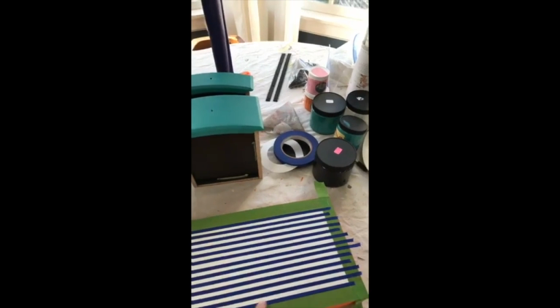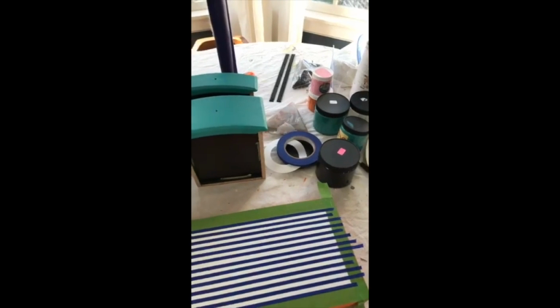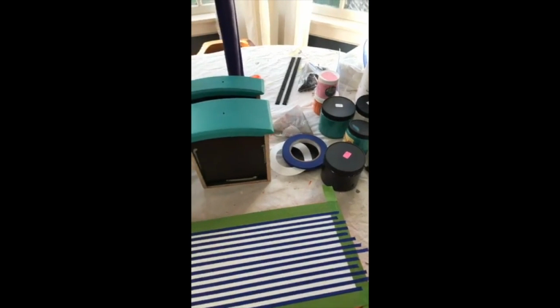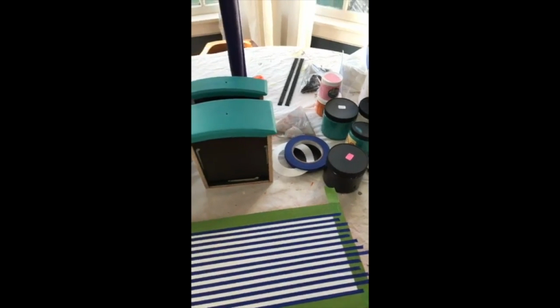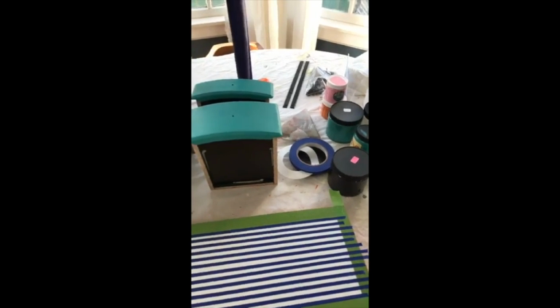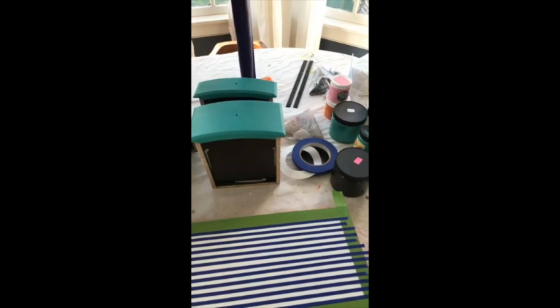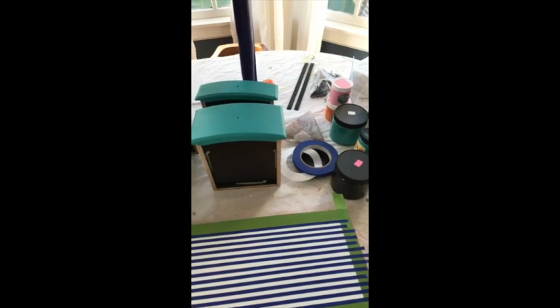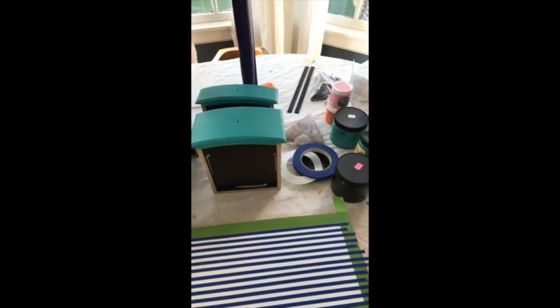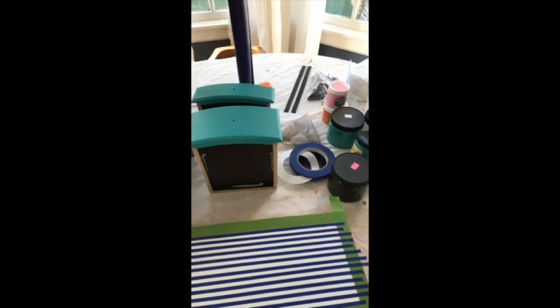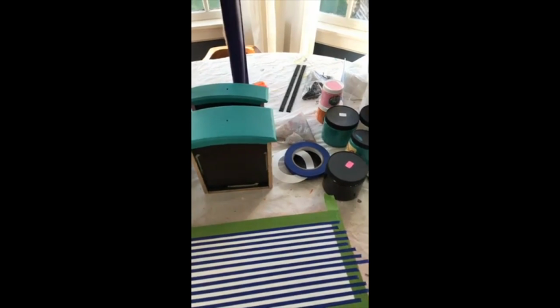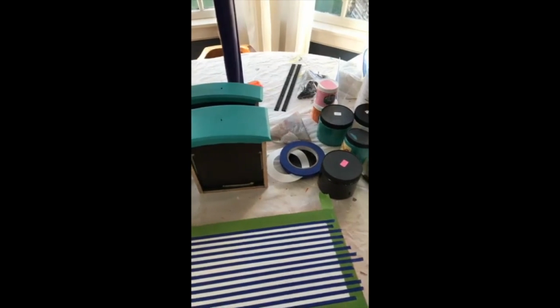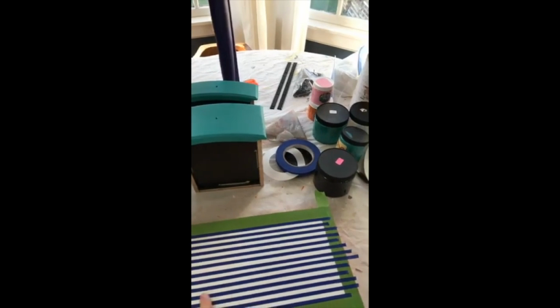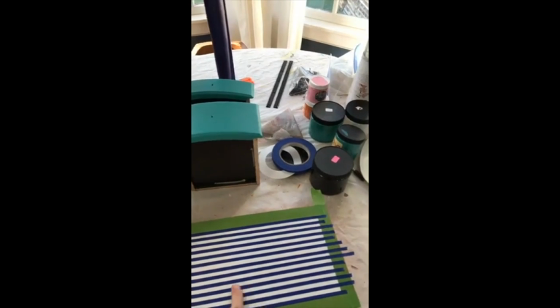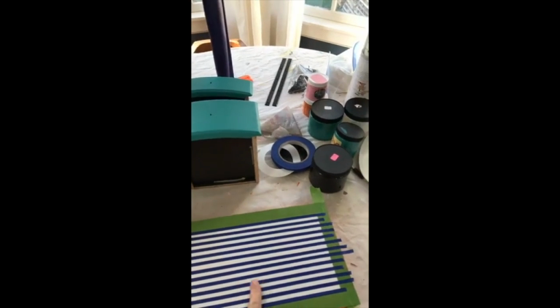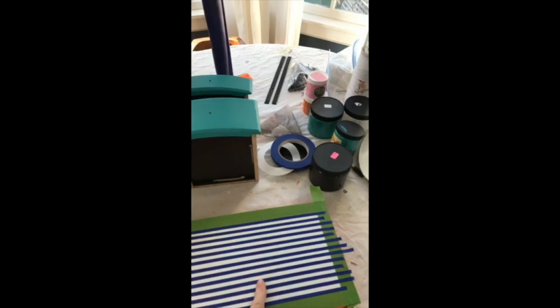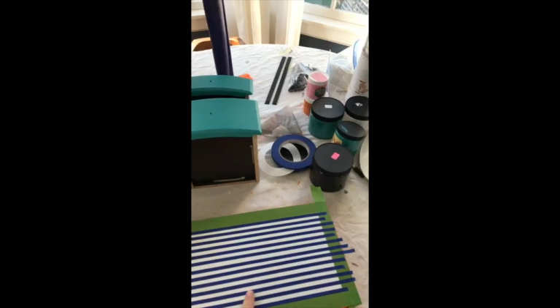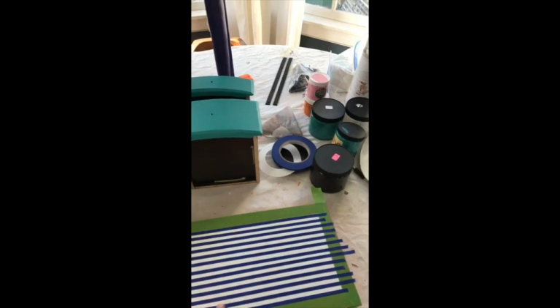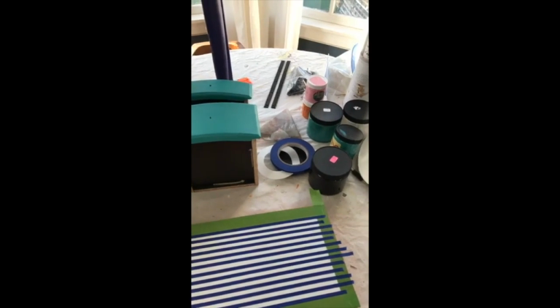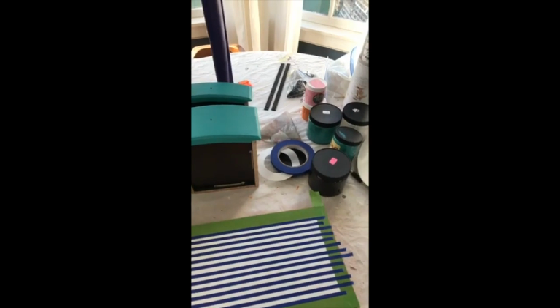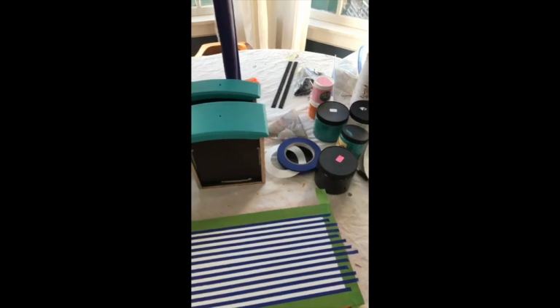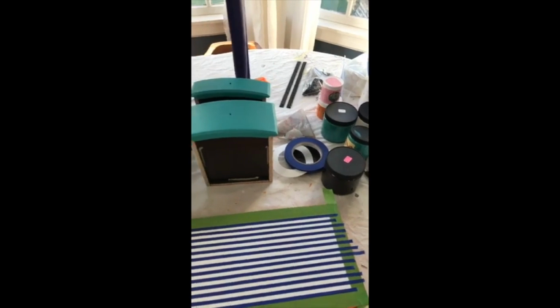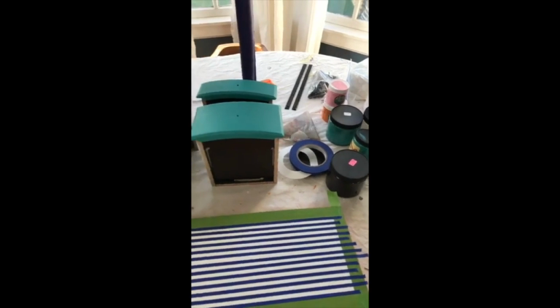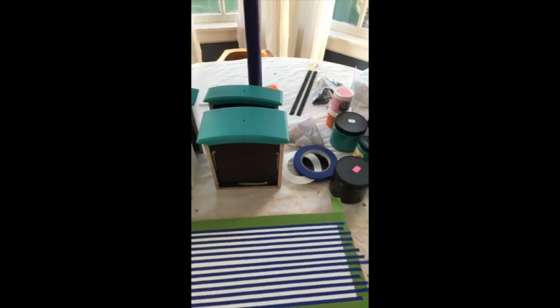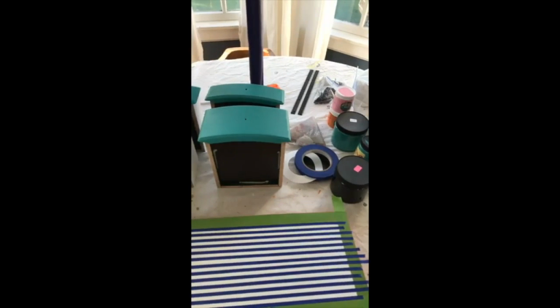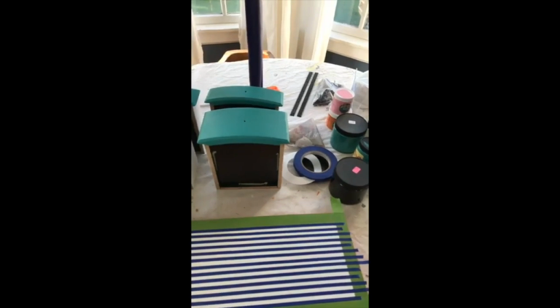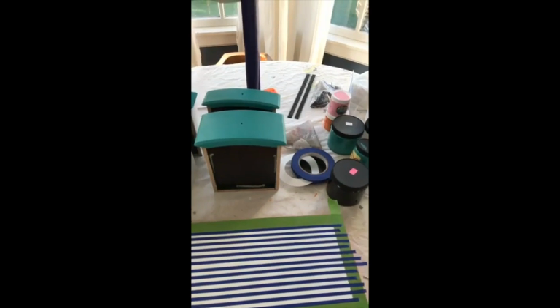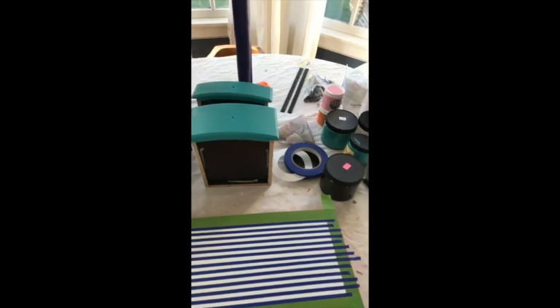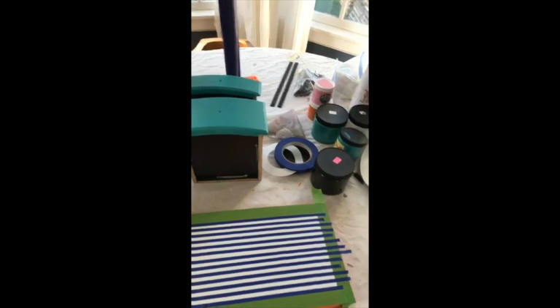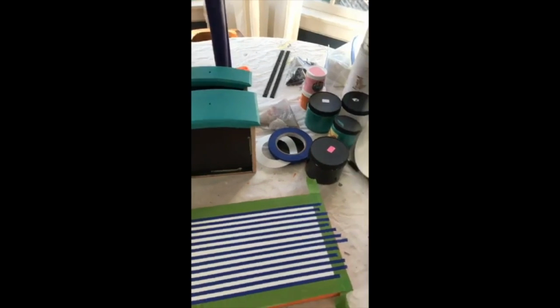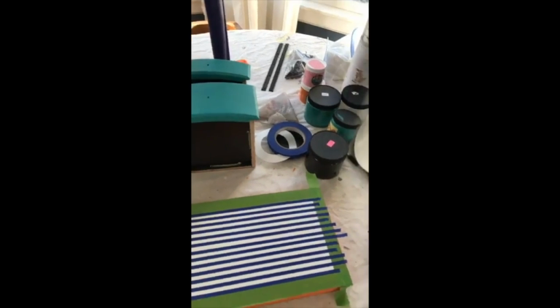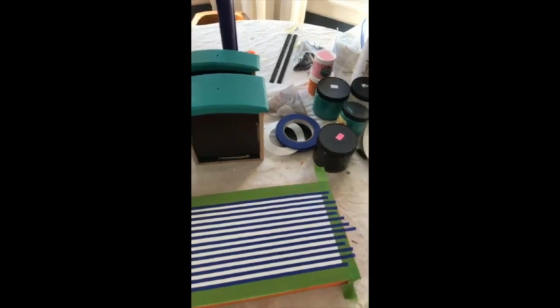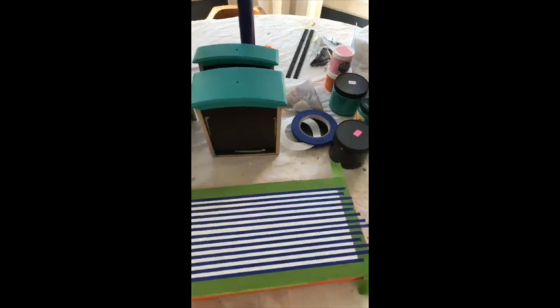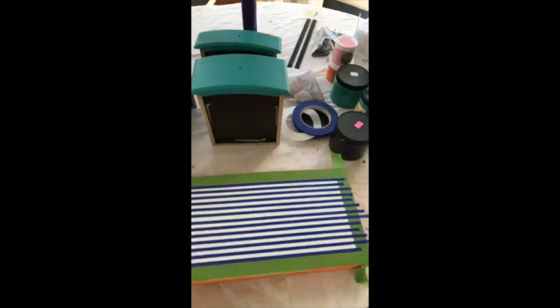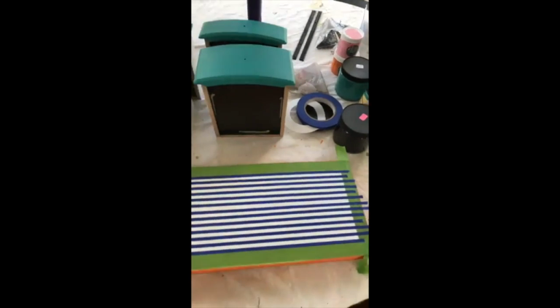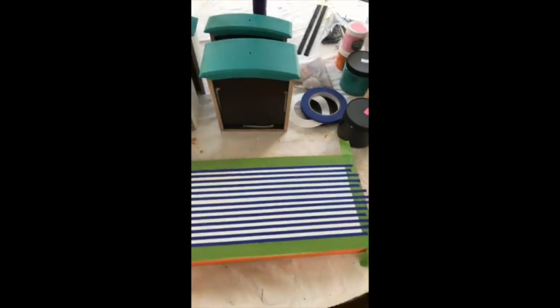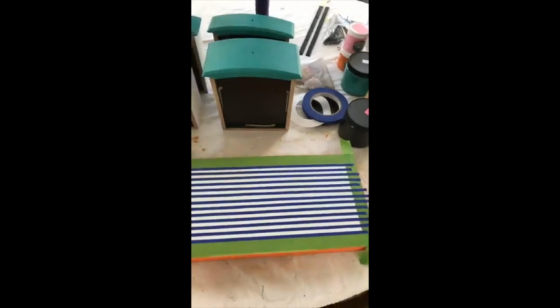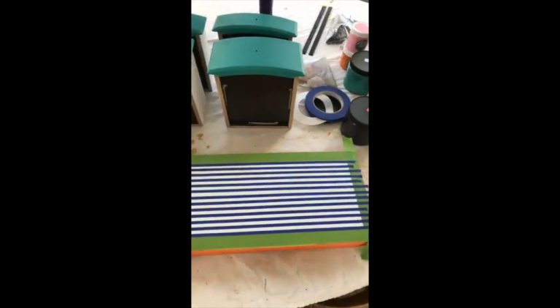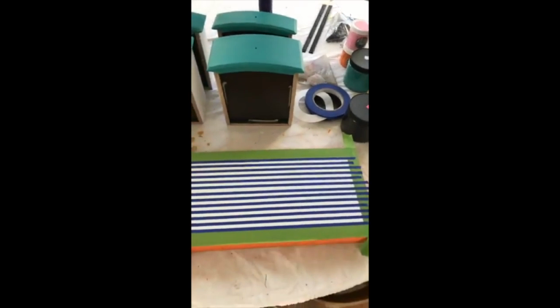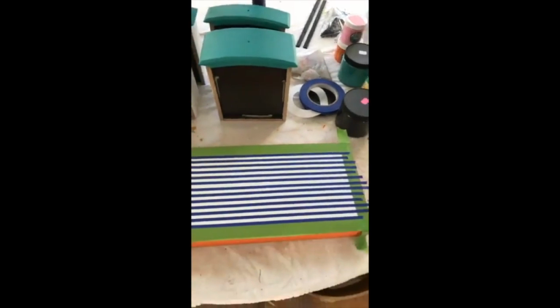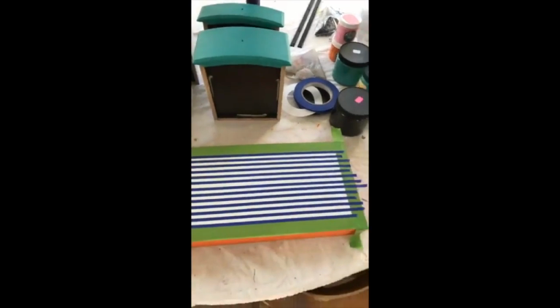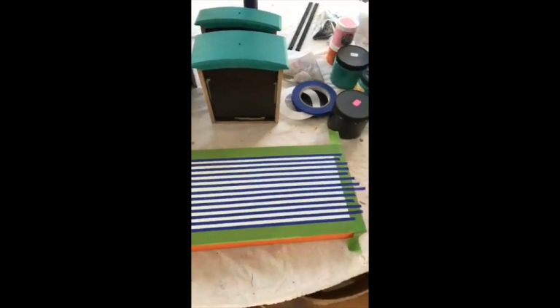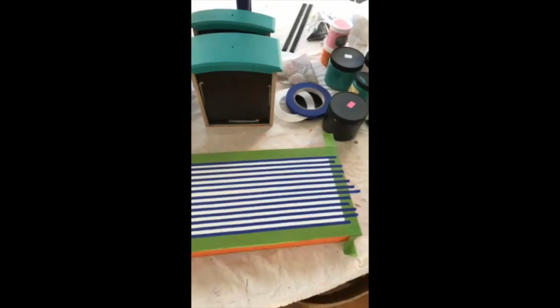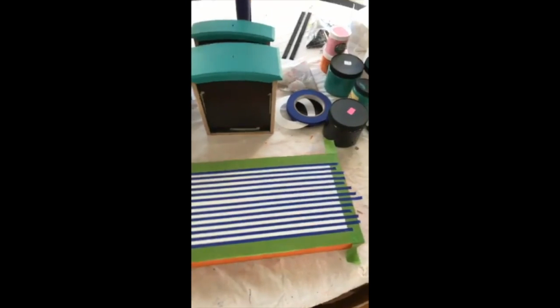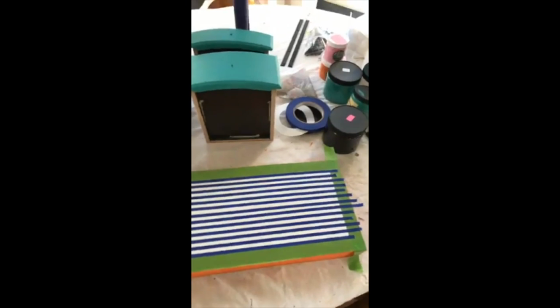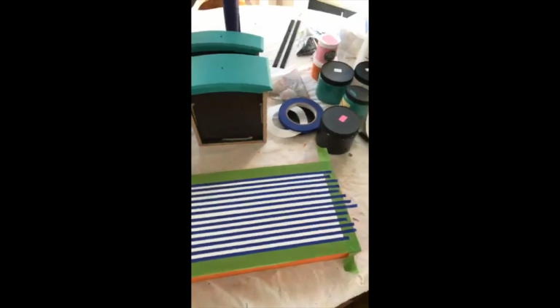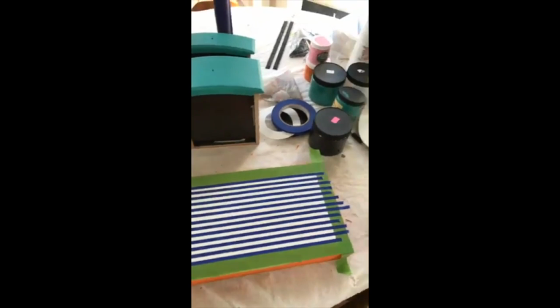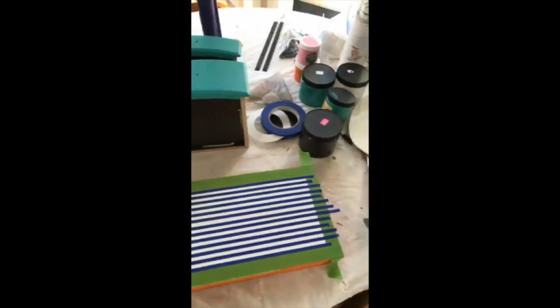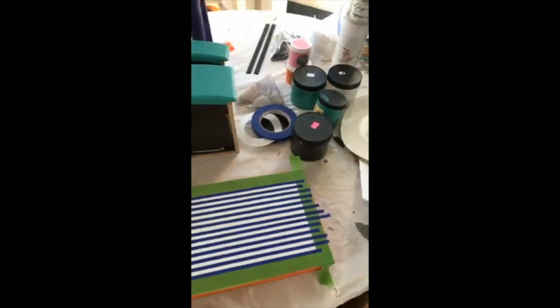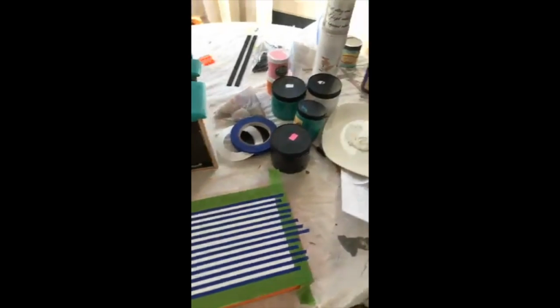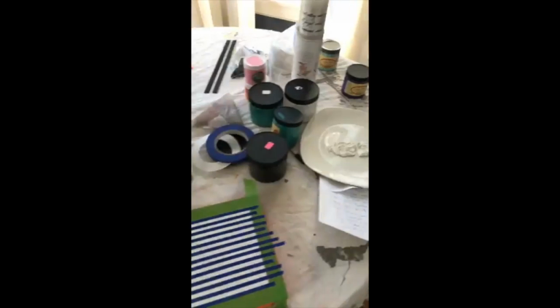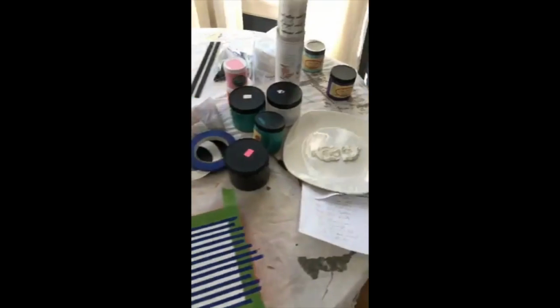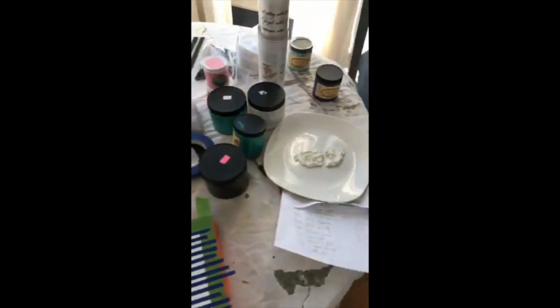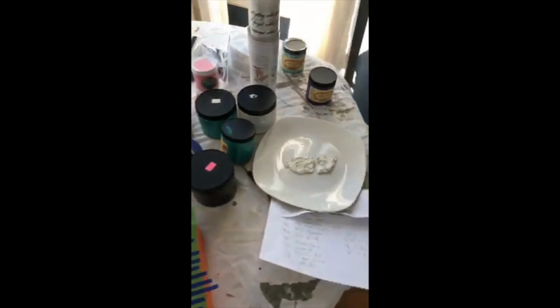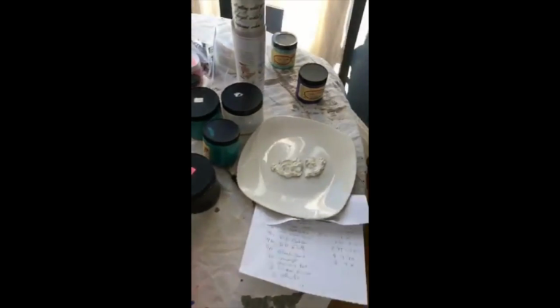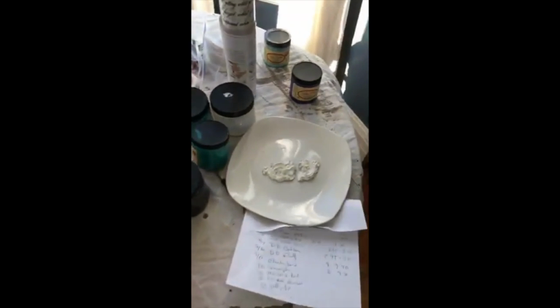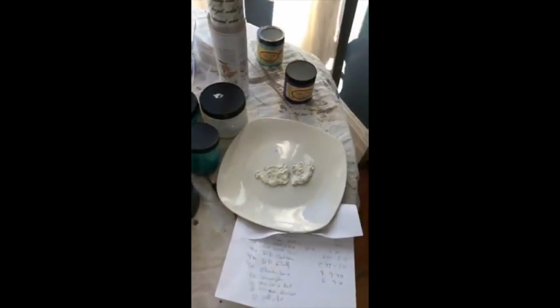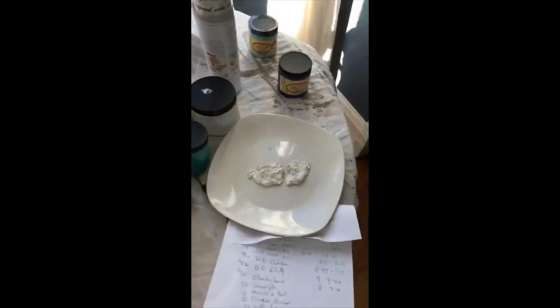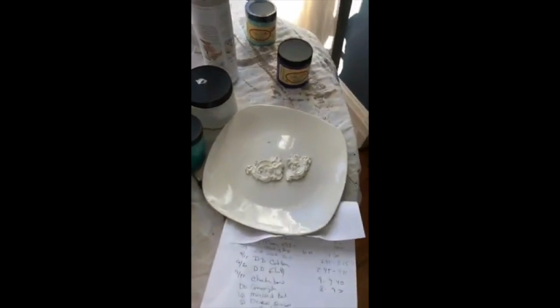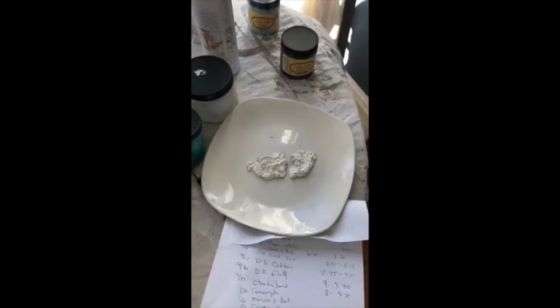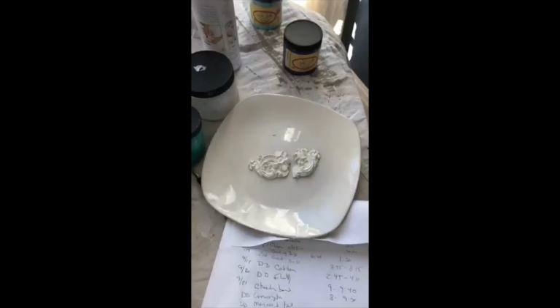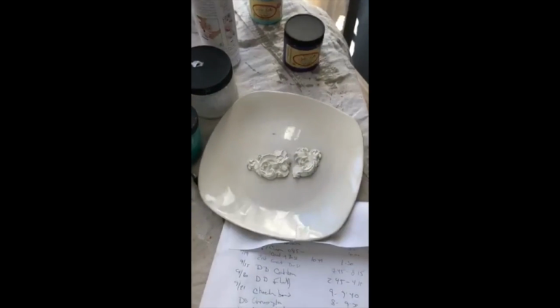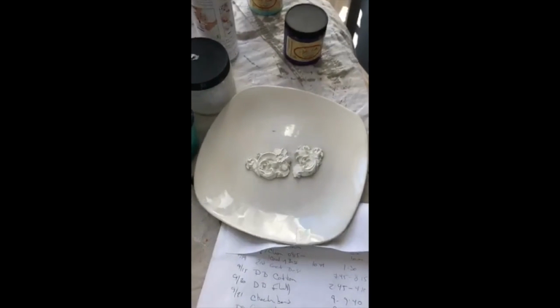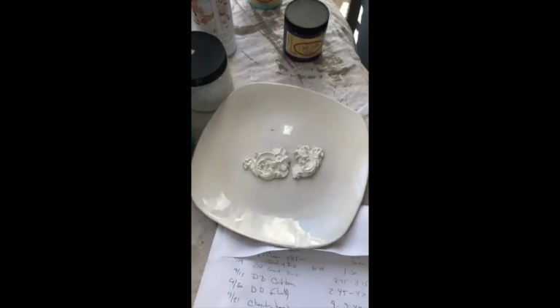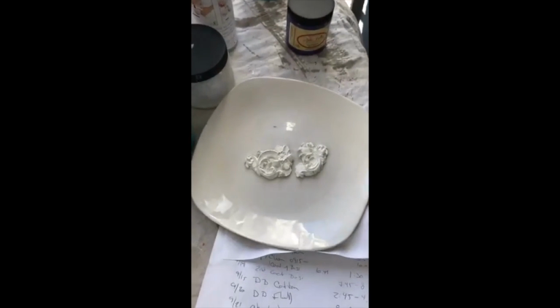So when I take the tape off, I'll have black and white stripes. Hopefully this works out! This weekend I tried making a mold and it broke in half, so I've got to redo that.